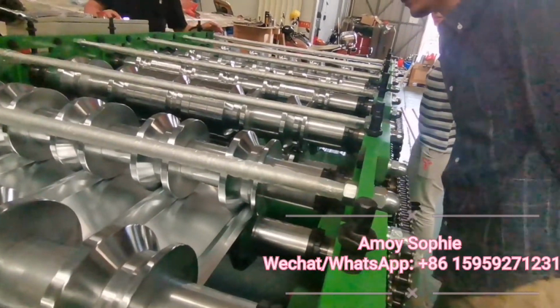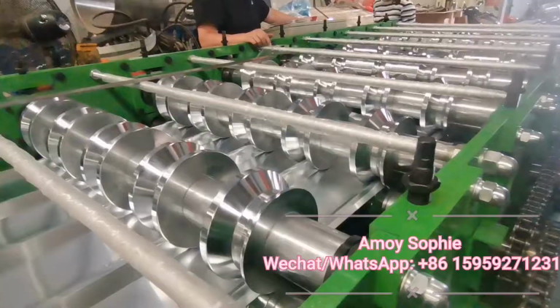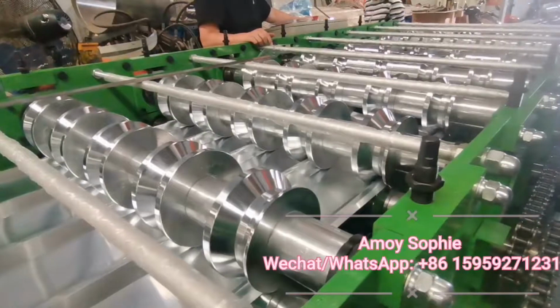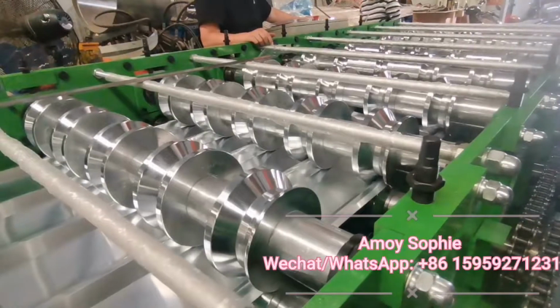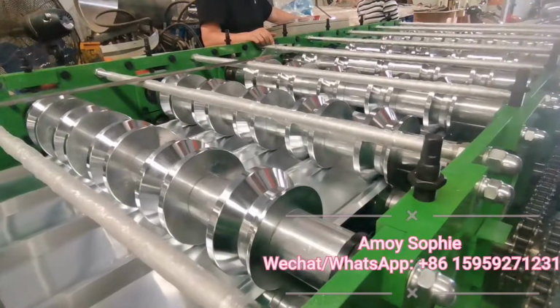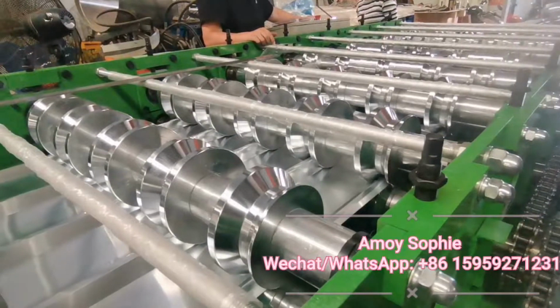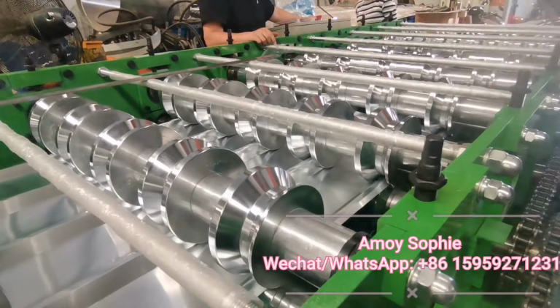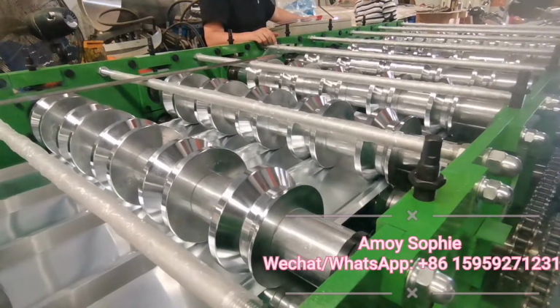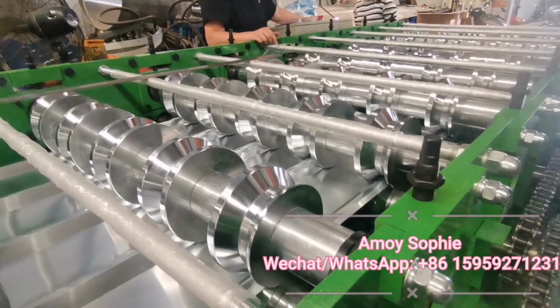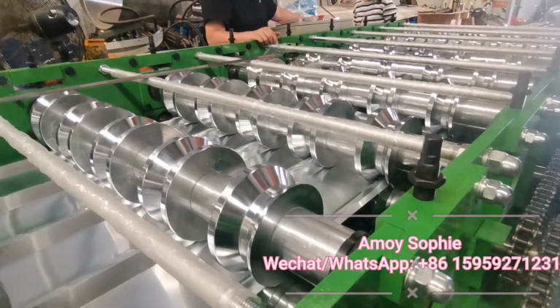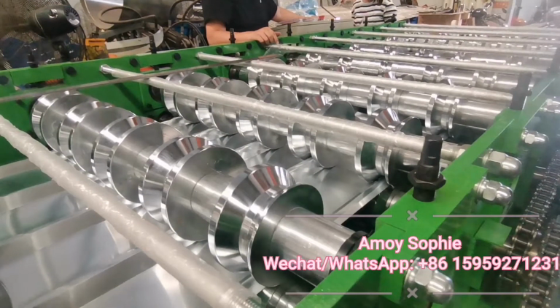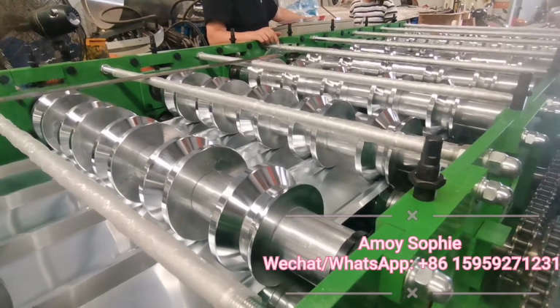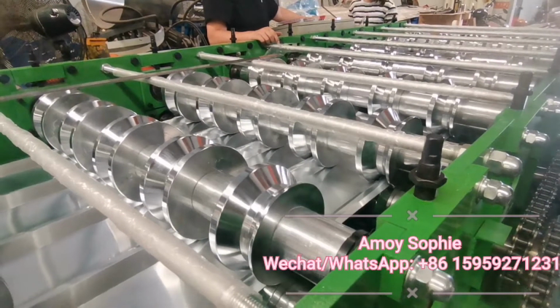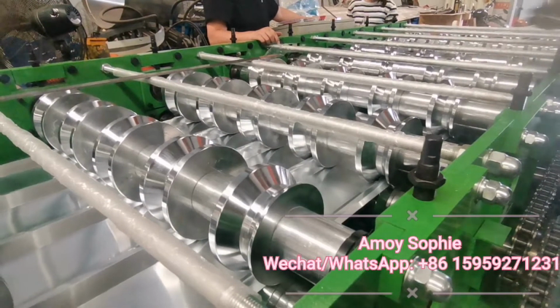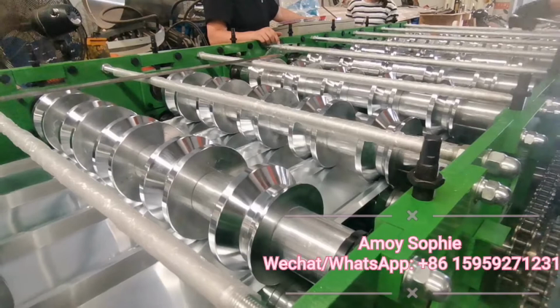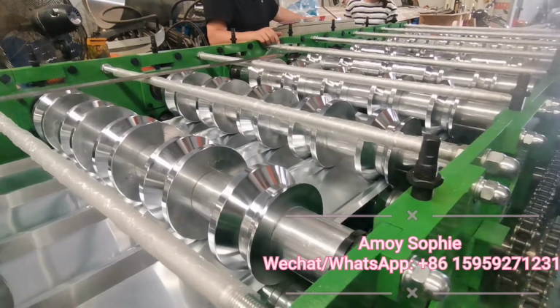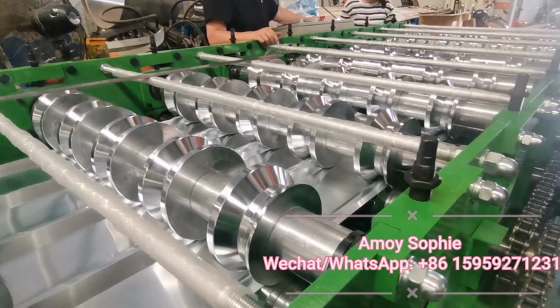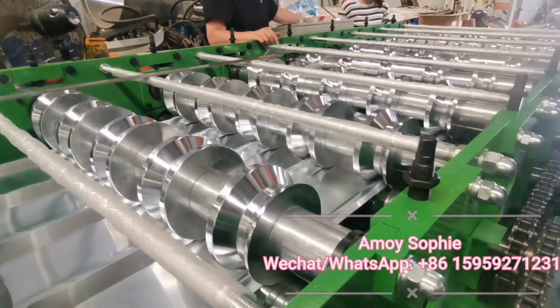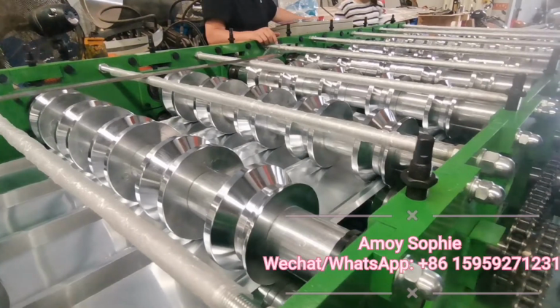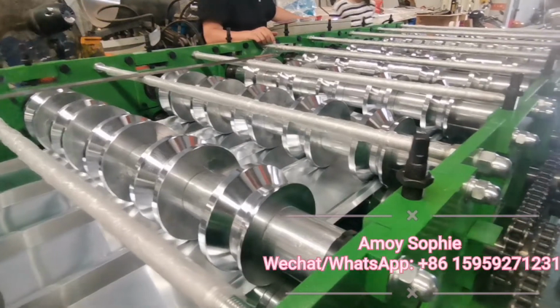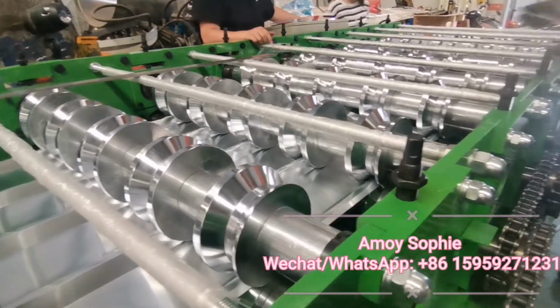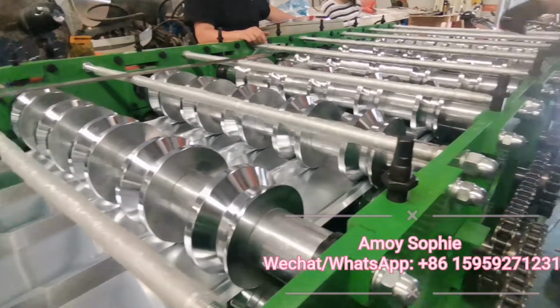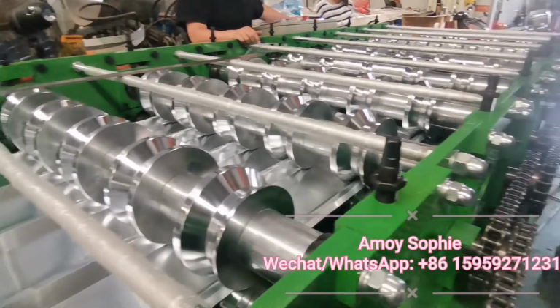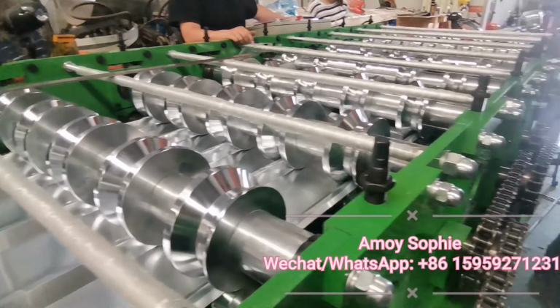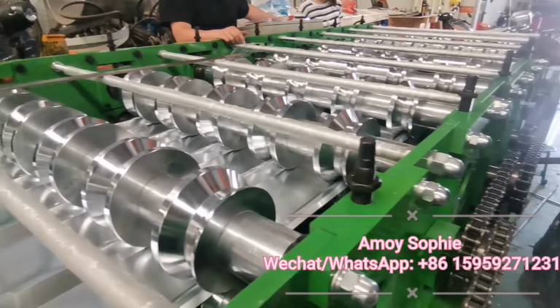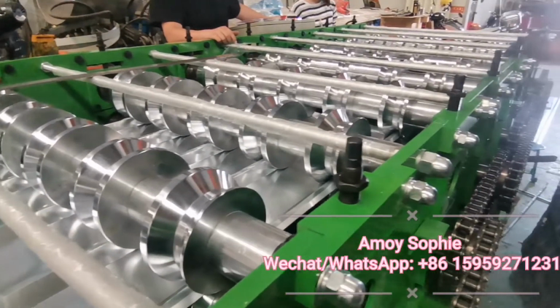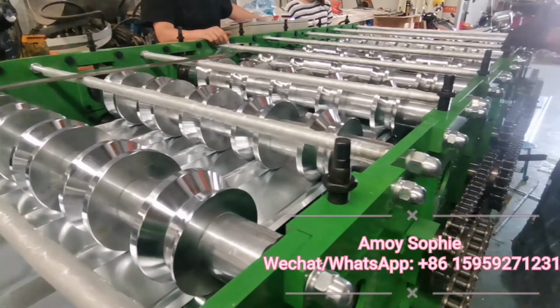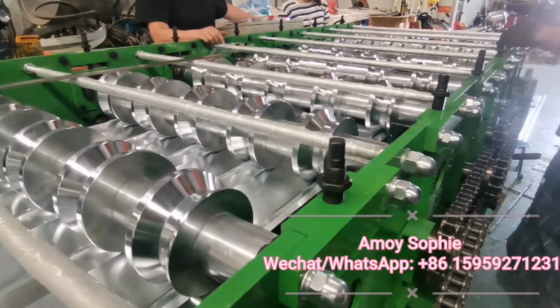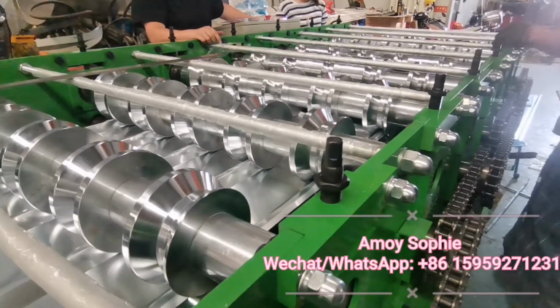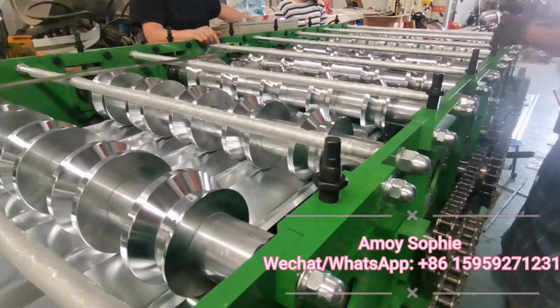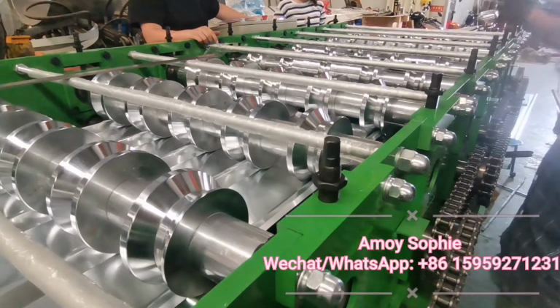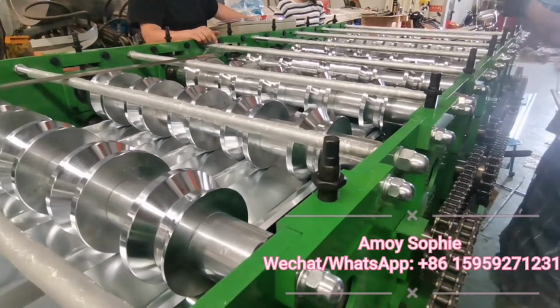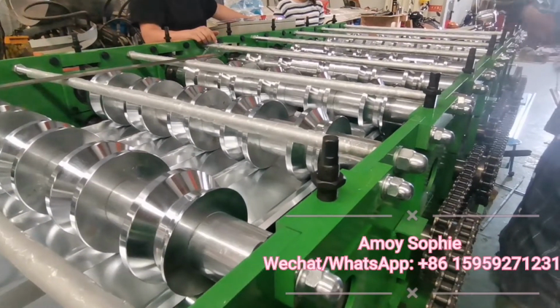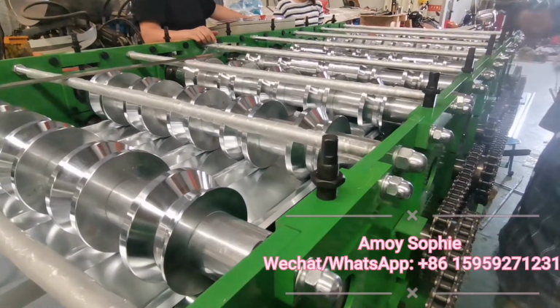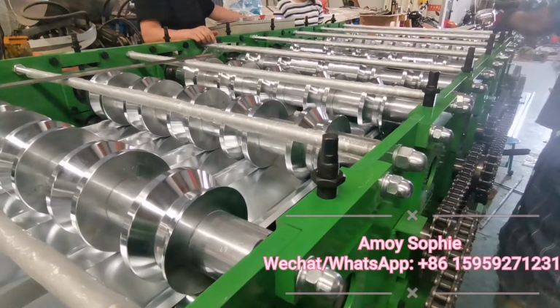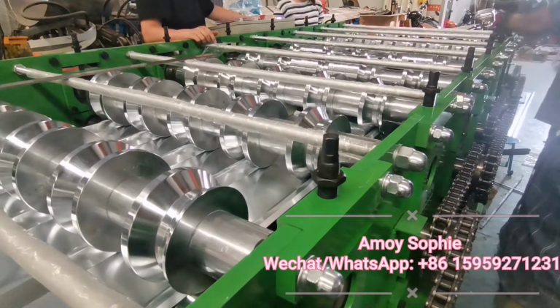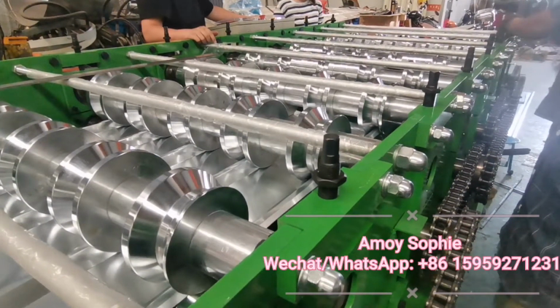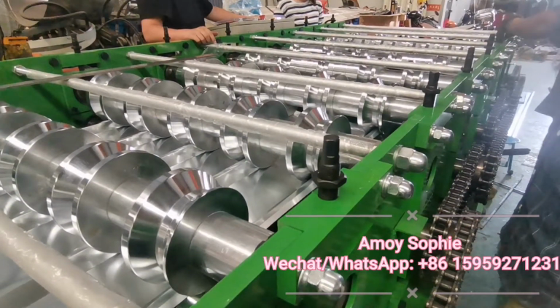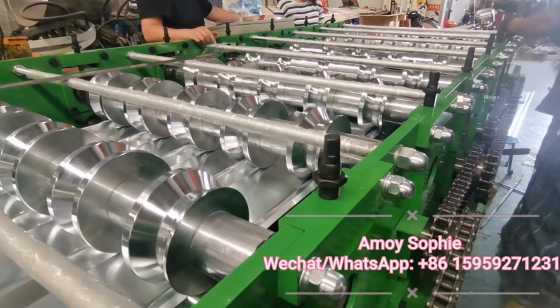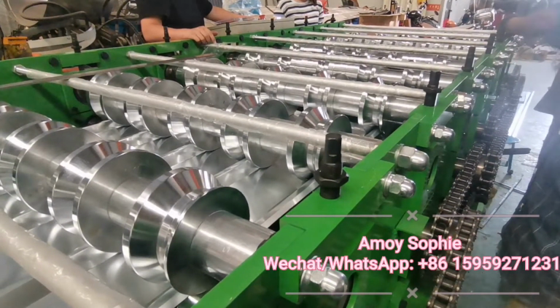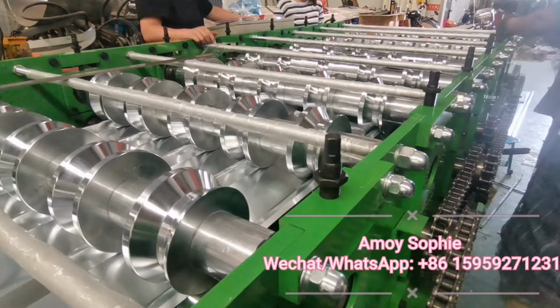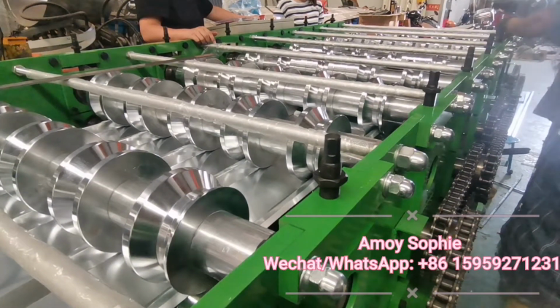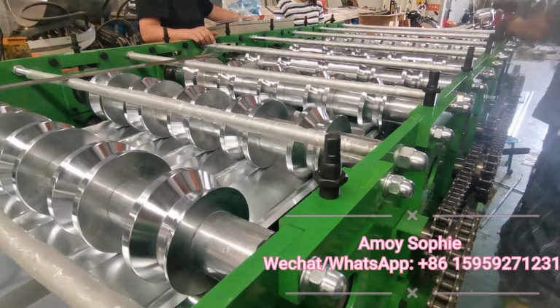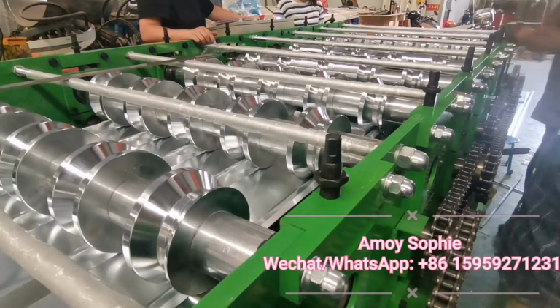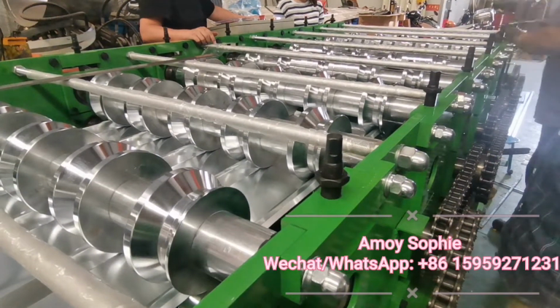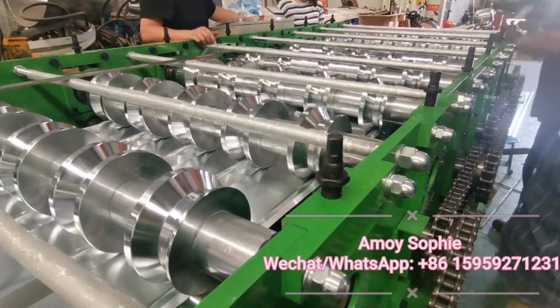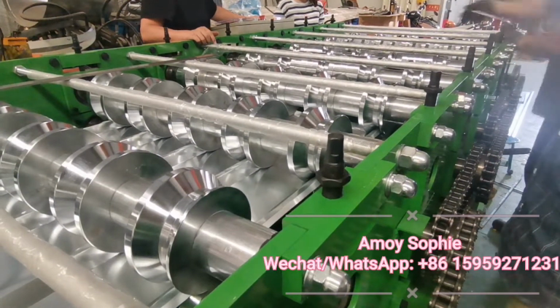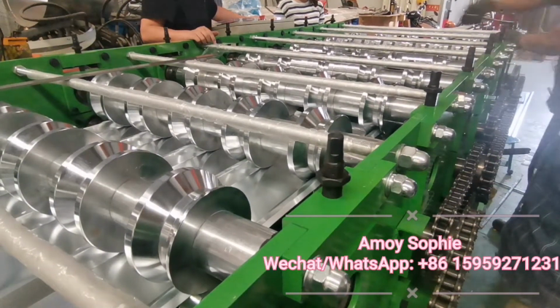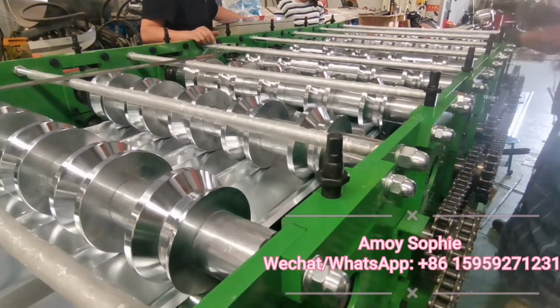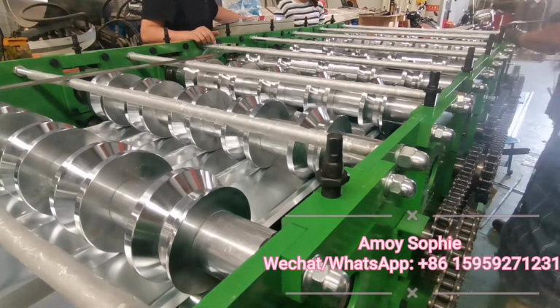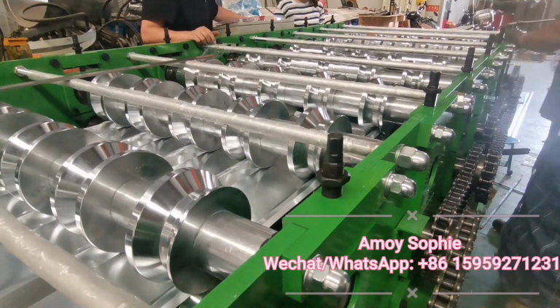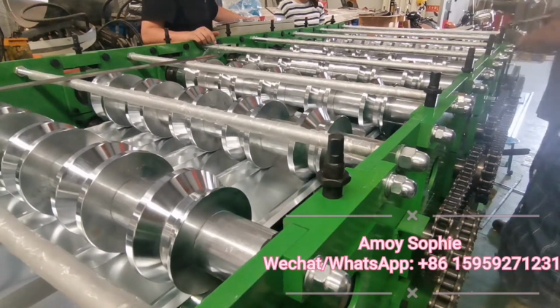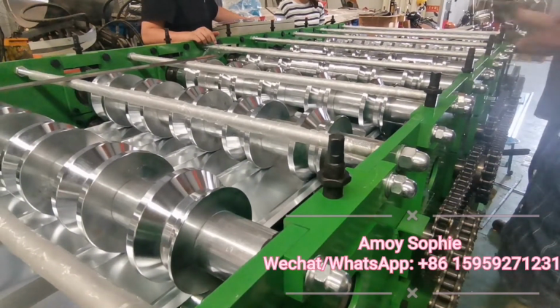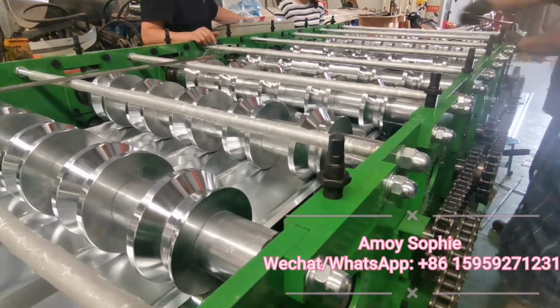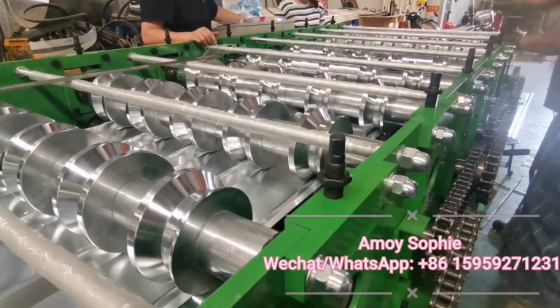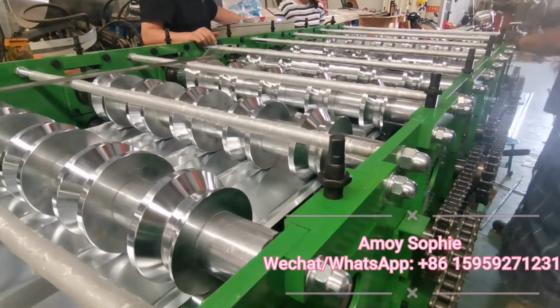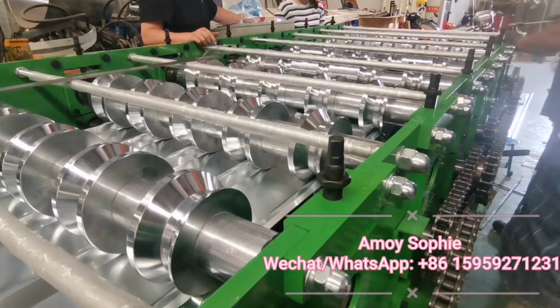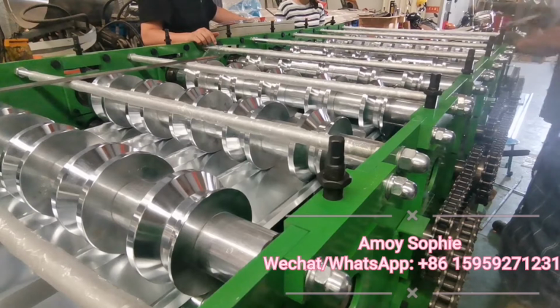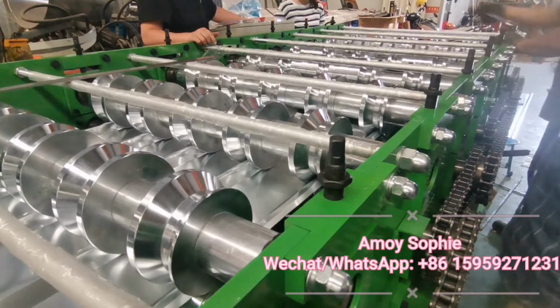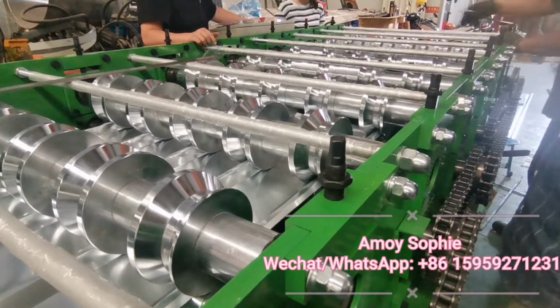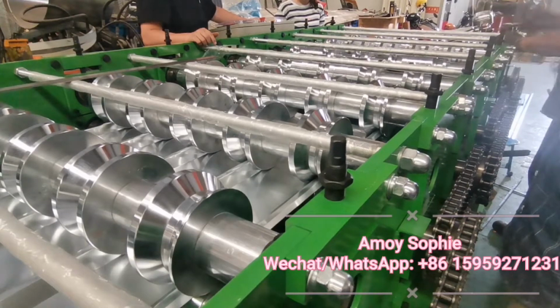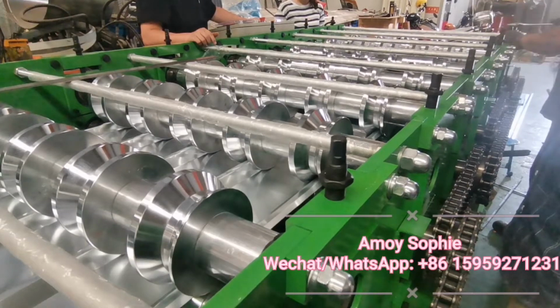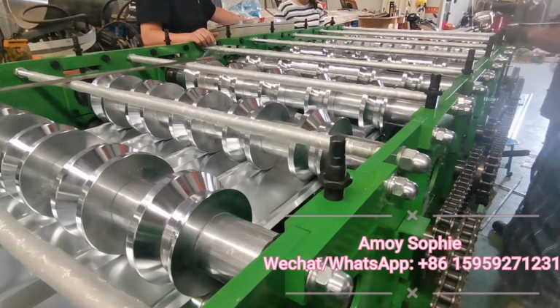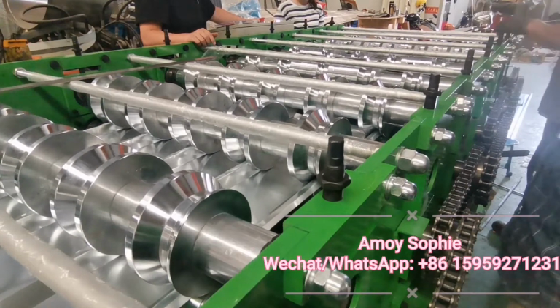Now we are adjusting each station little by little with our engineer.